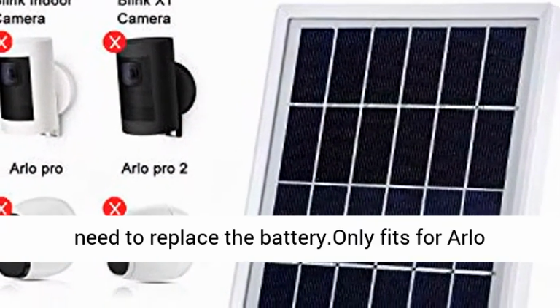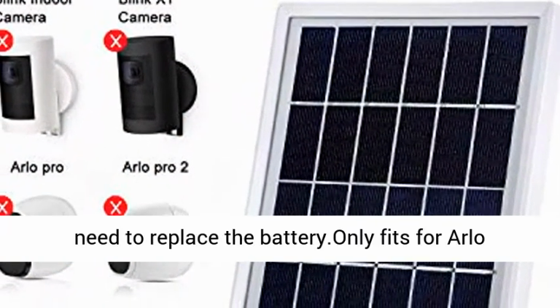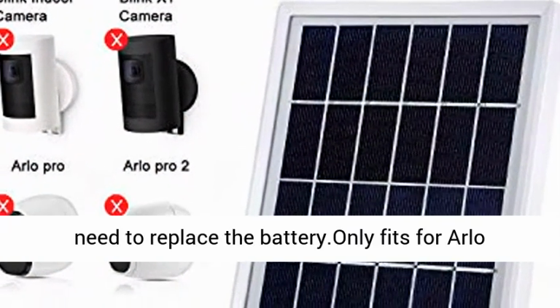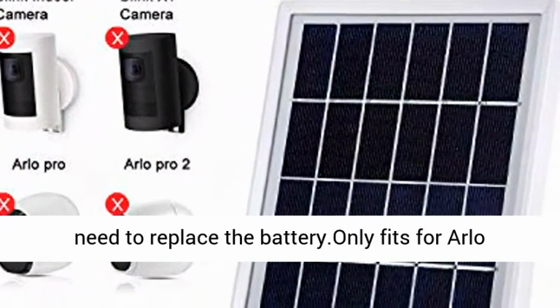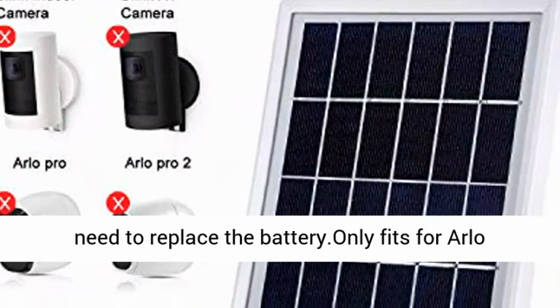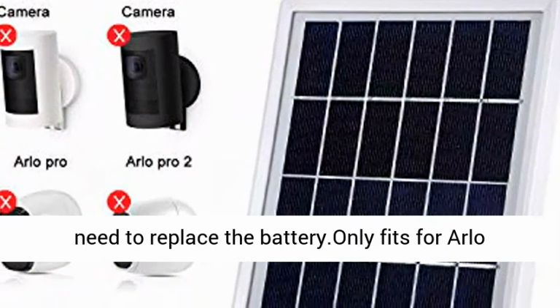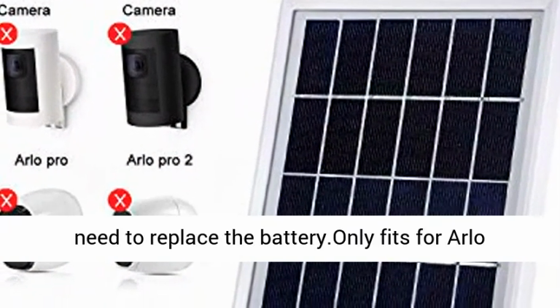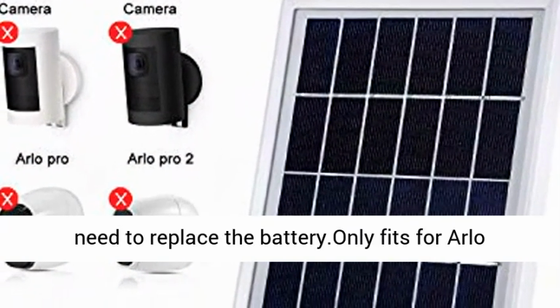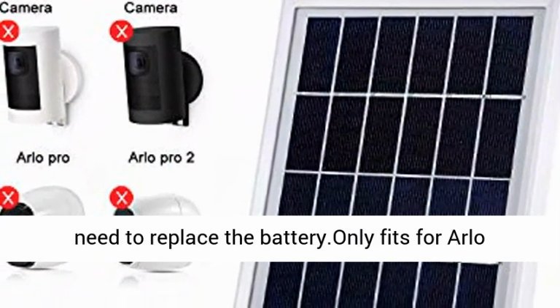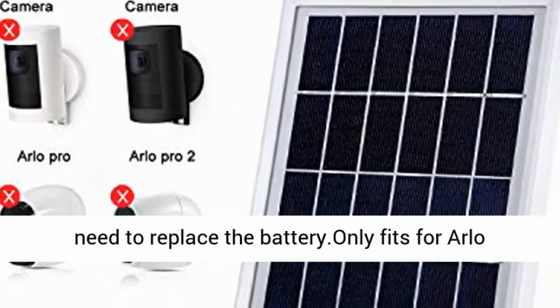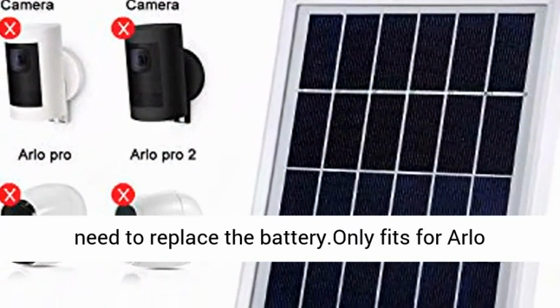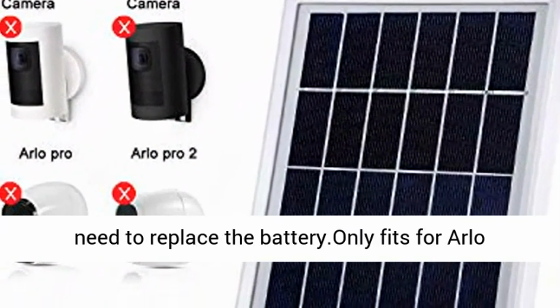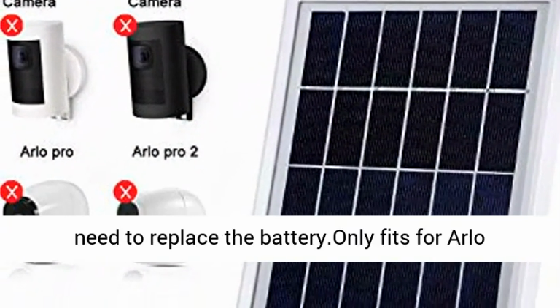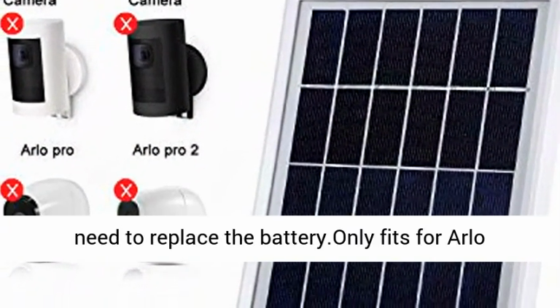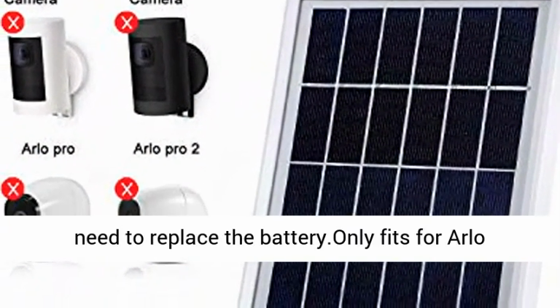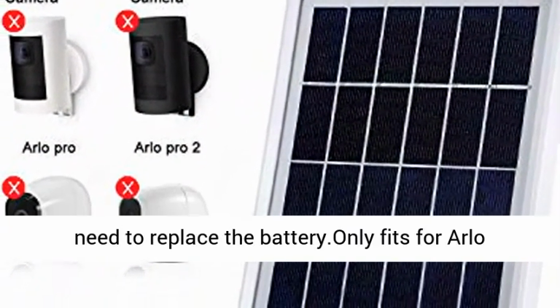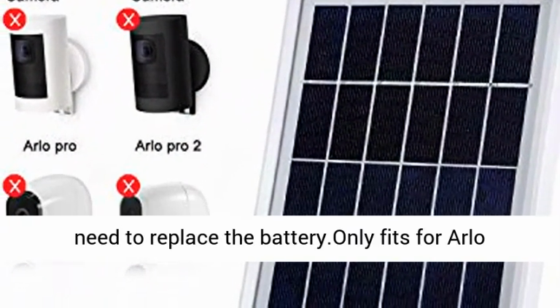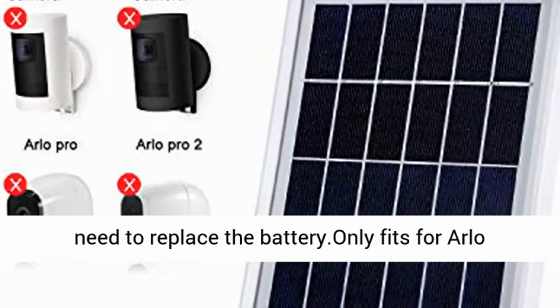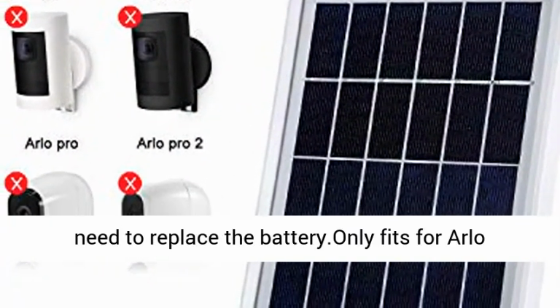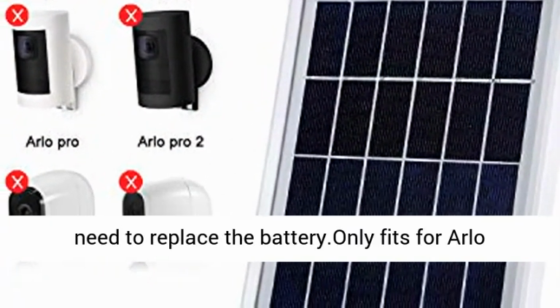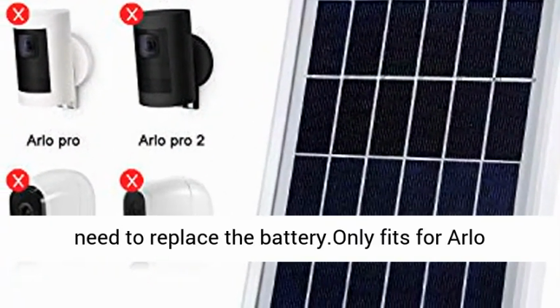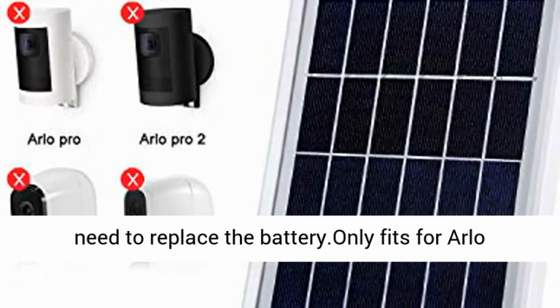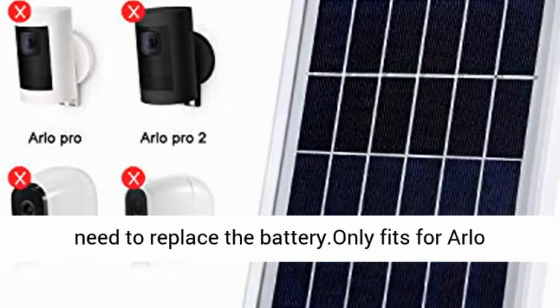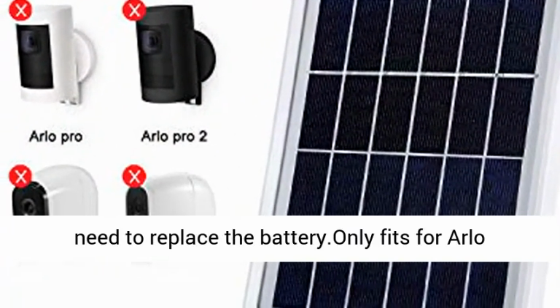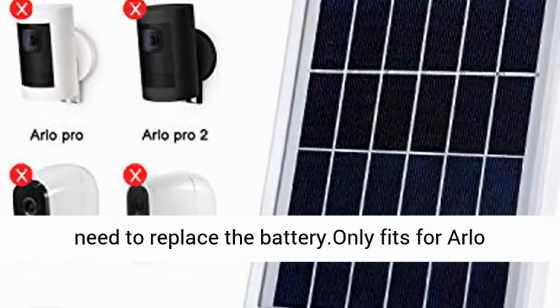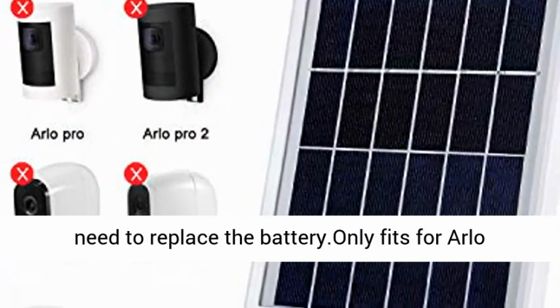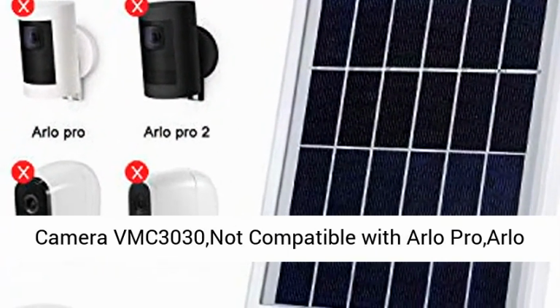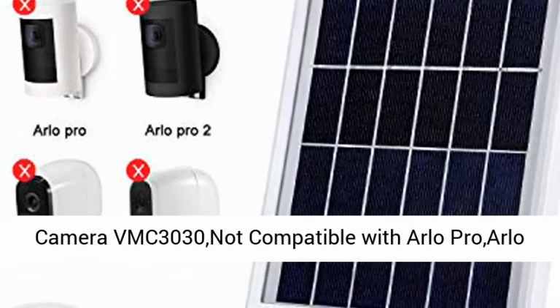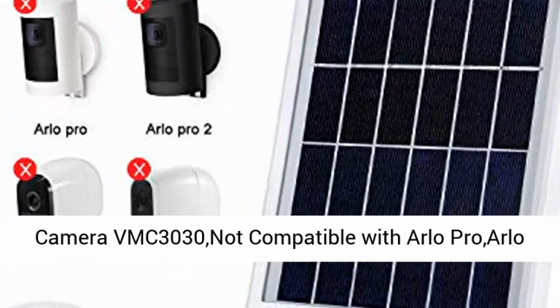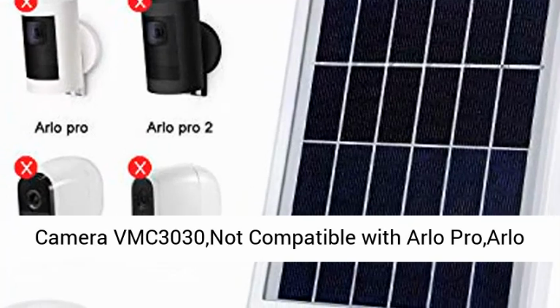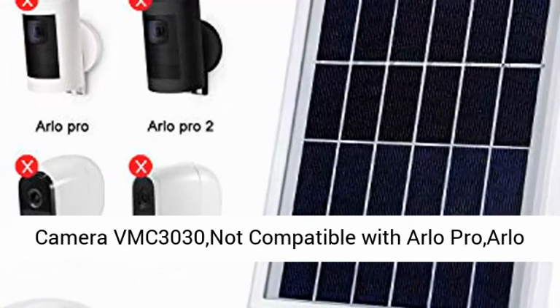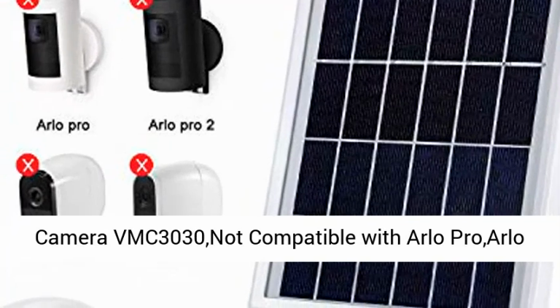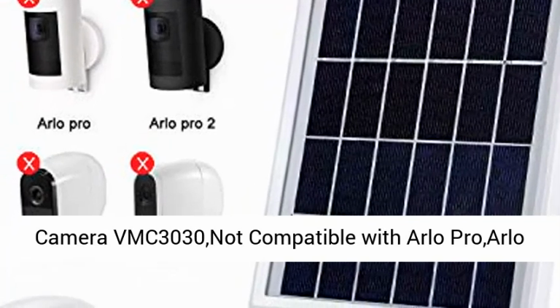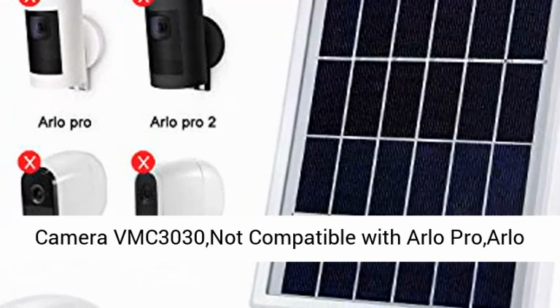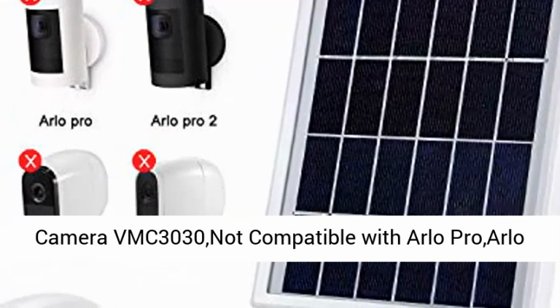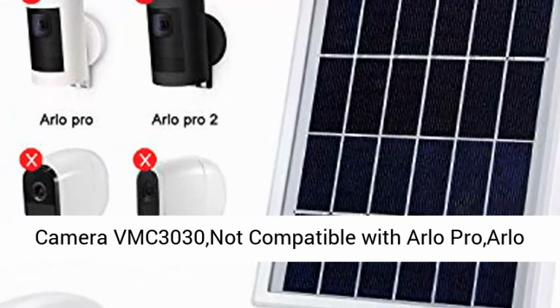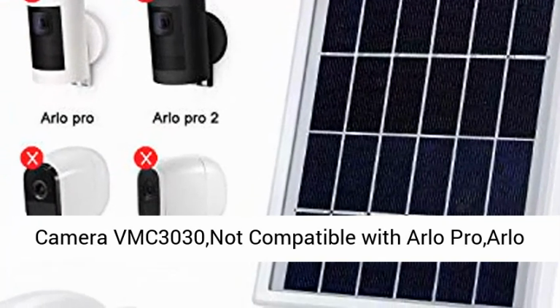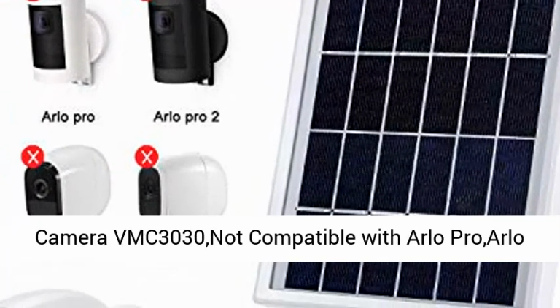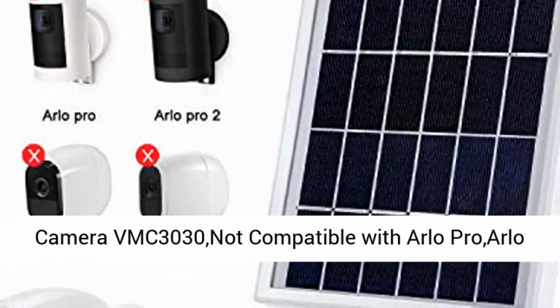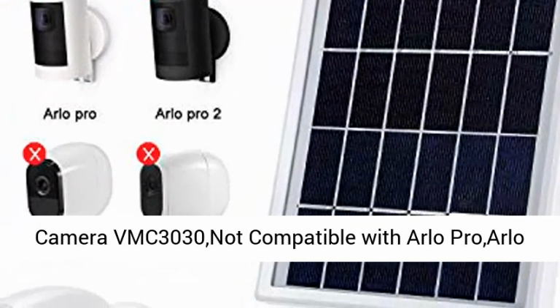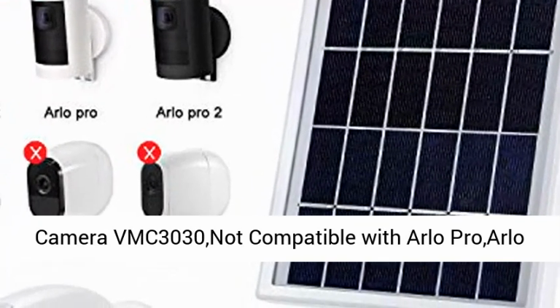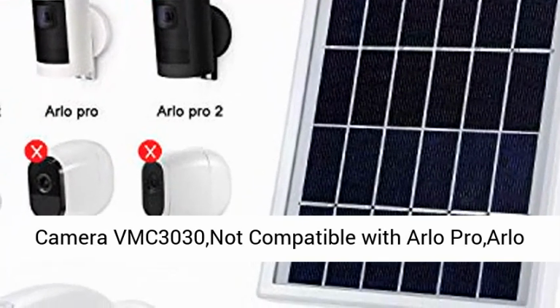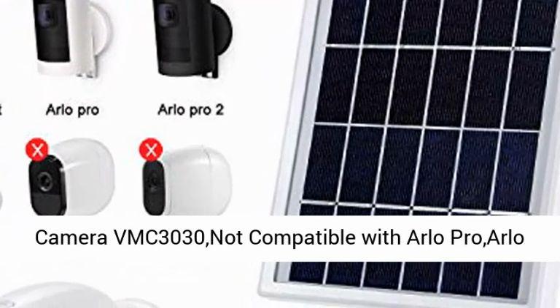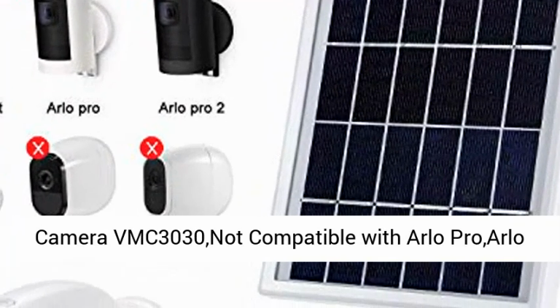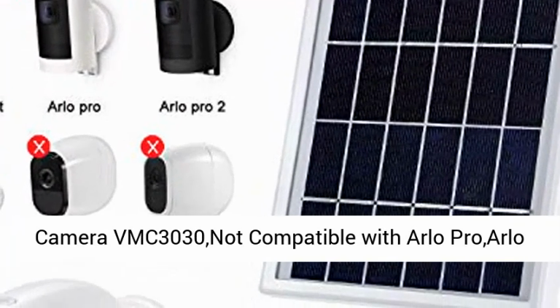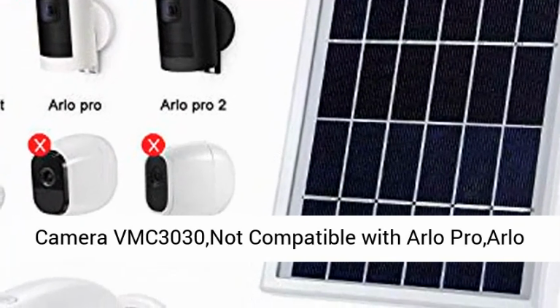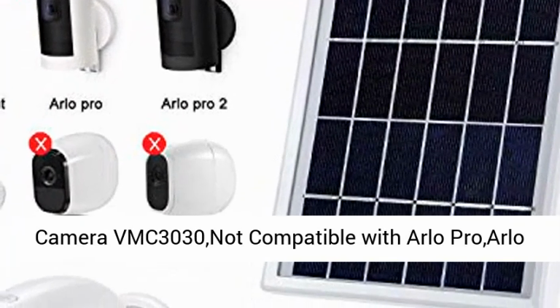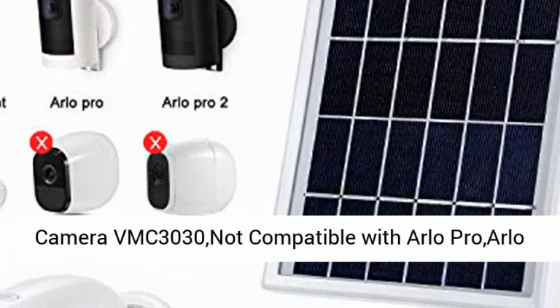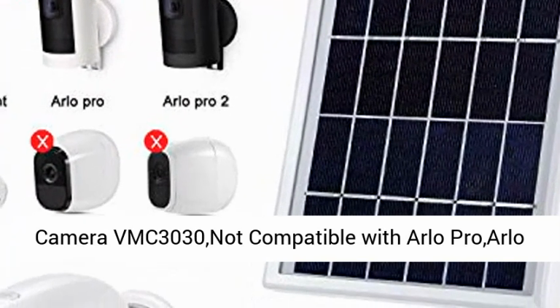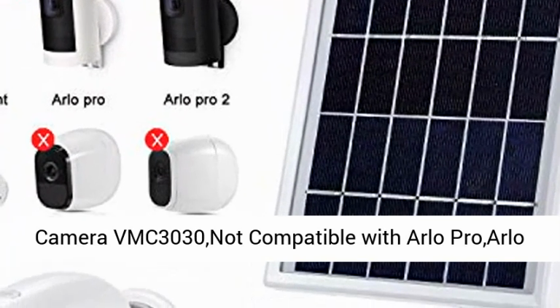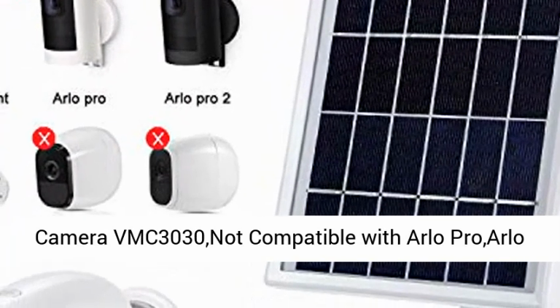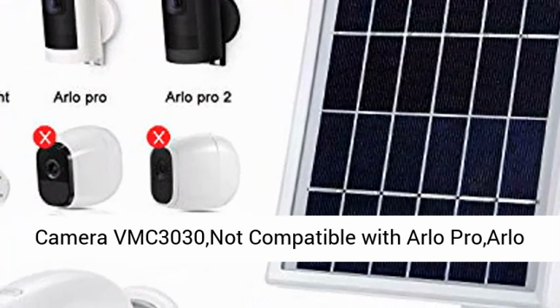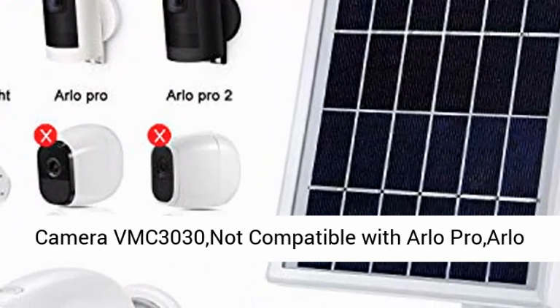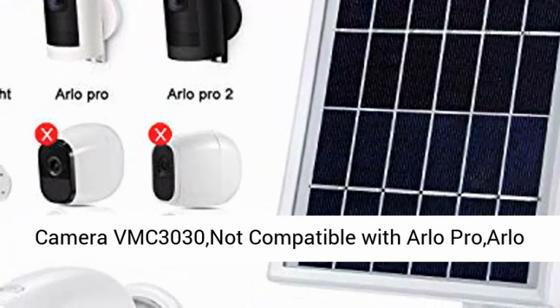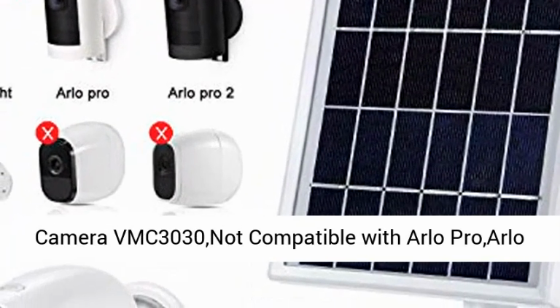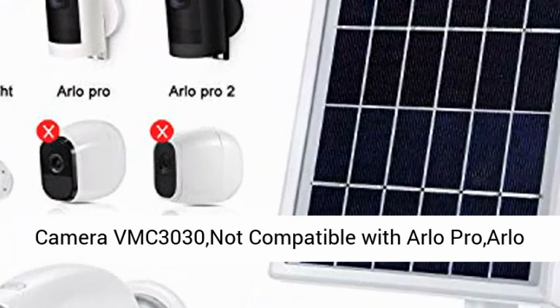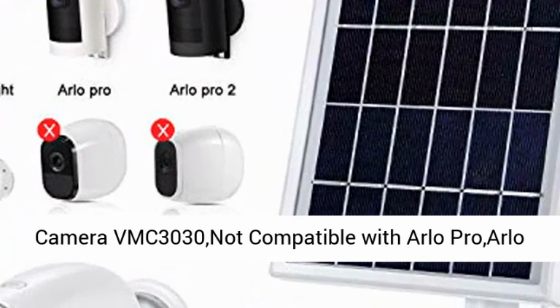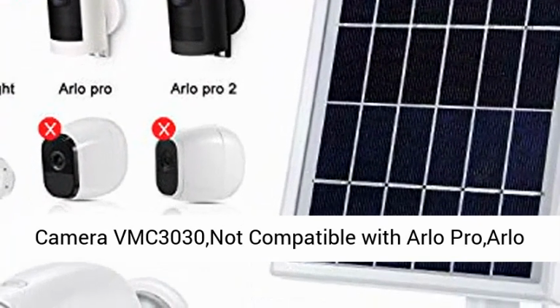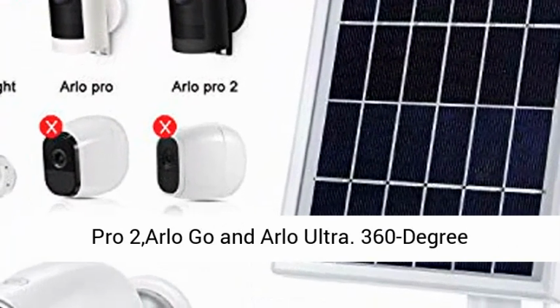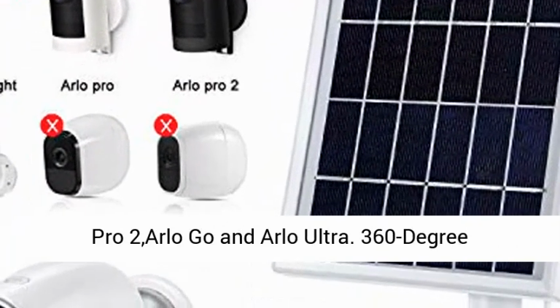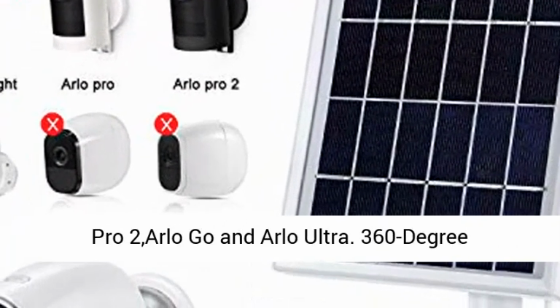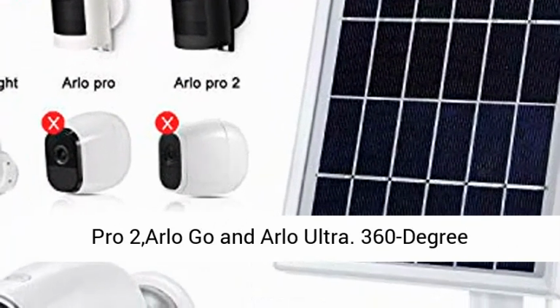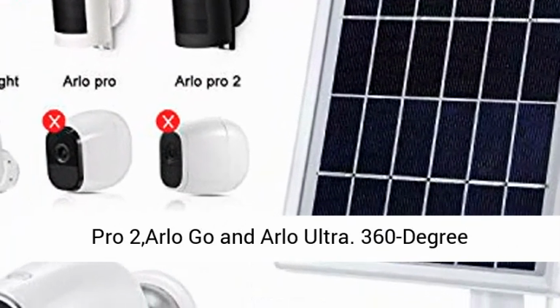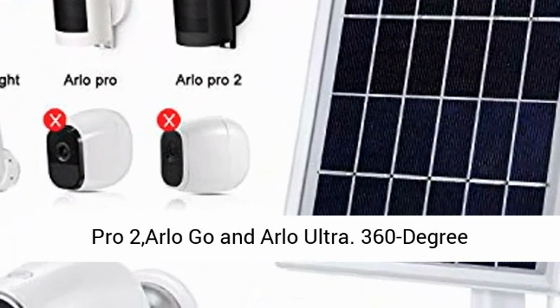Only fits for Arlo camera VMC 3030. Not compatible with Arlo Pro, Arlo Pro 2, Arlo Go, and Arlo Ultra.